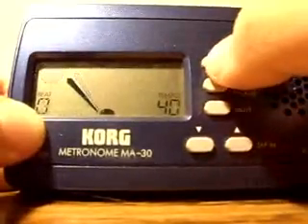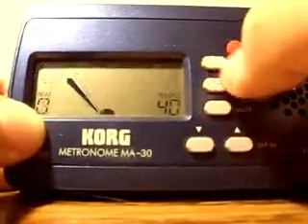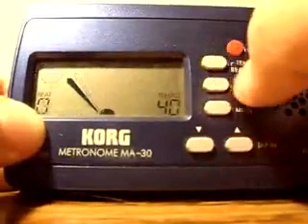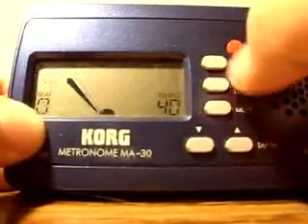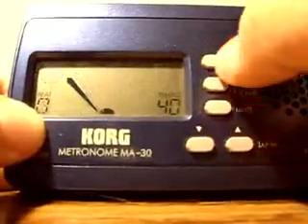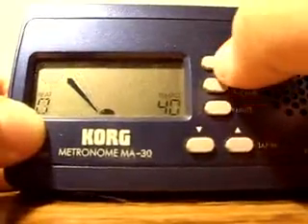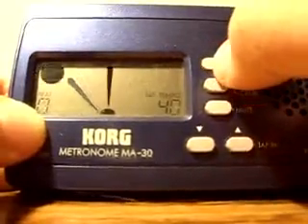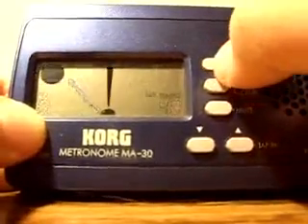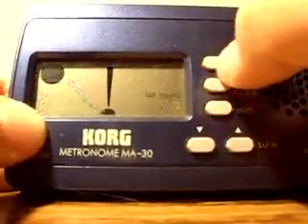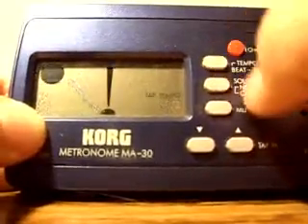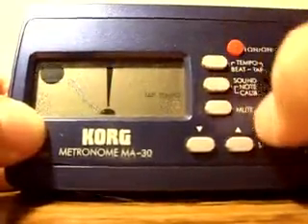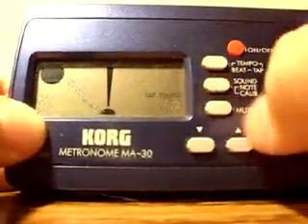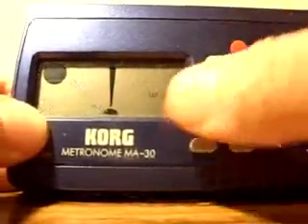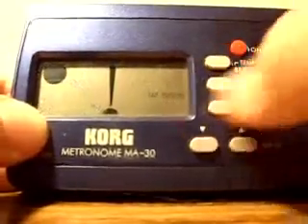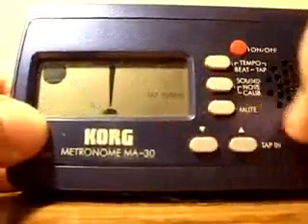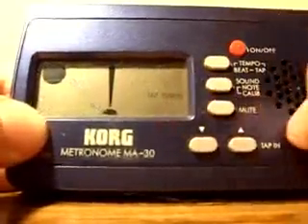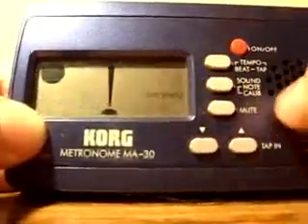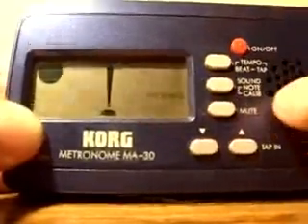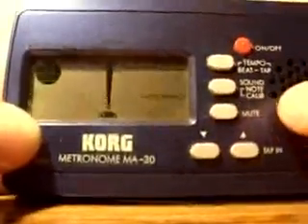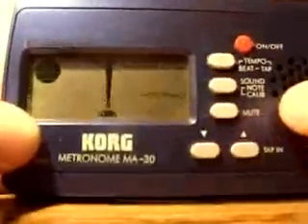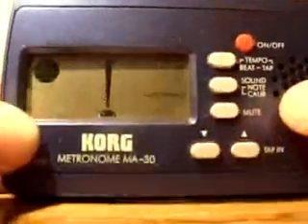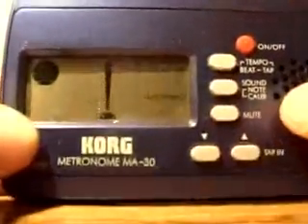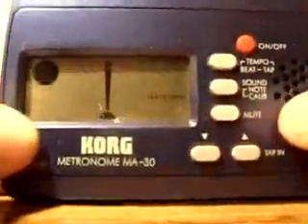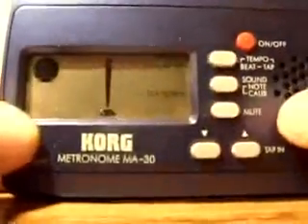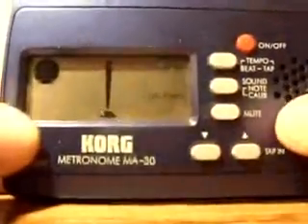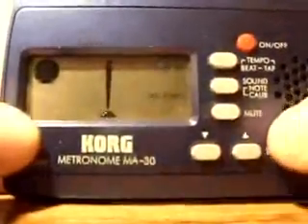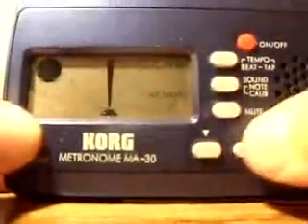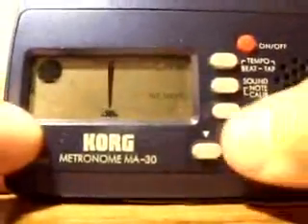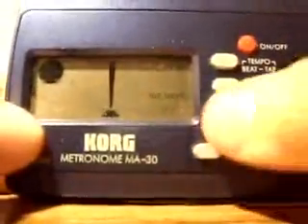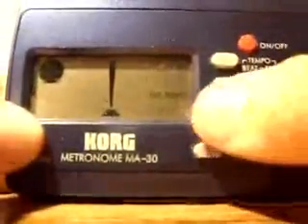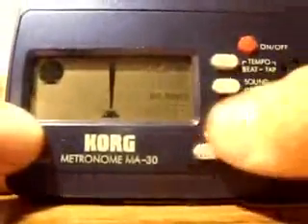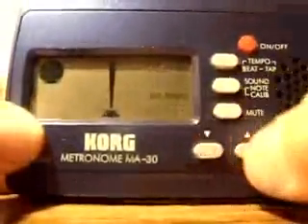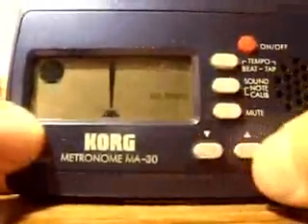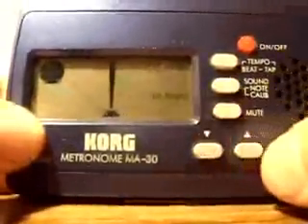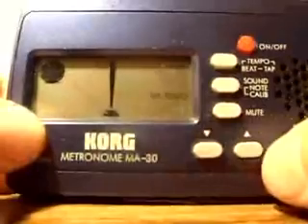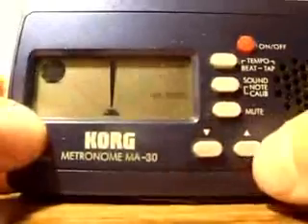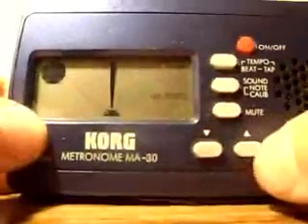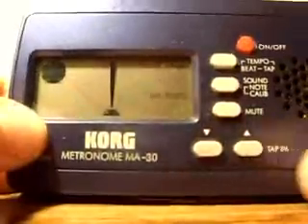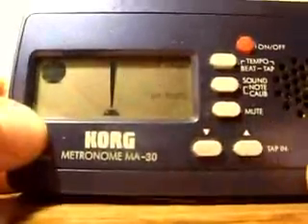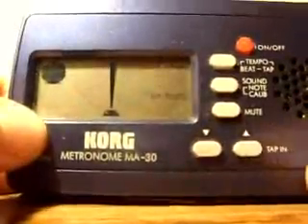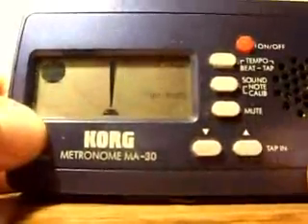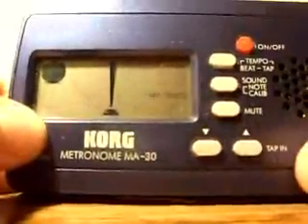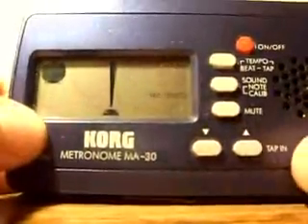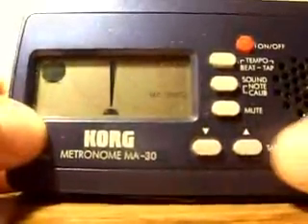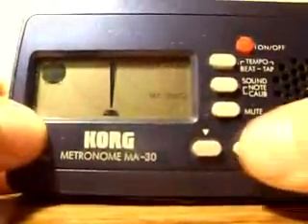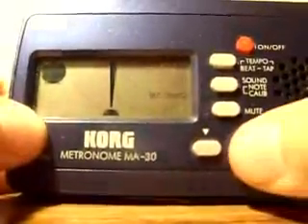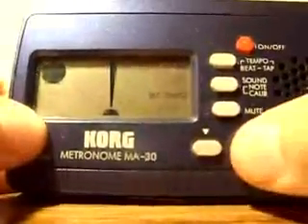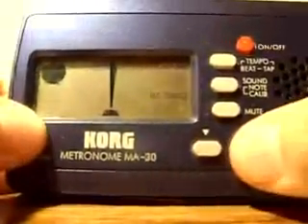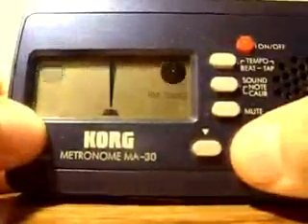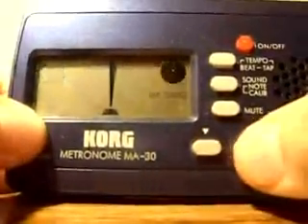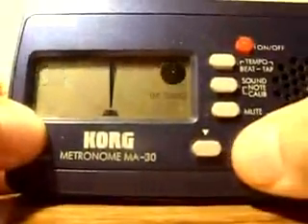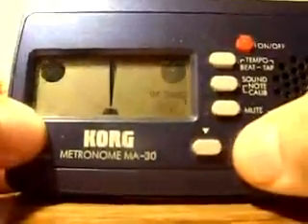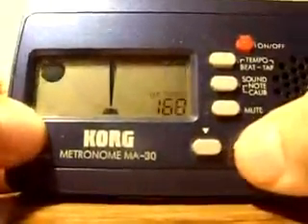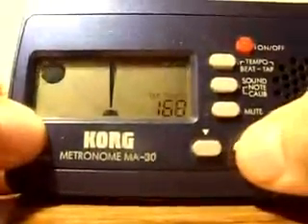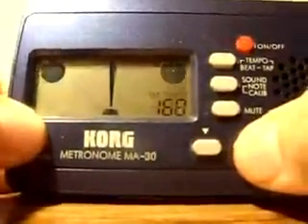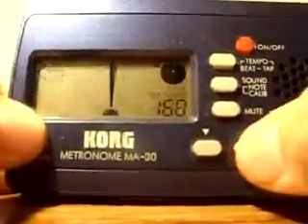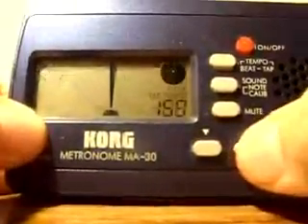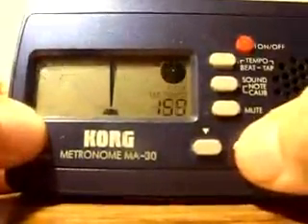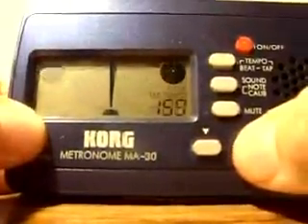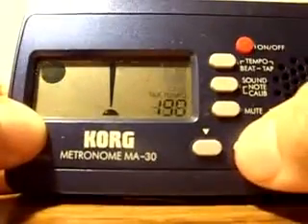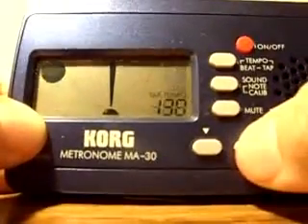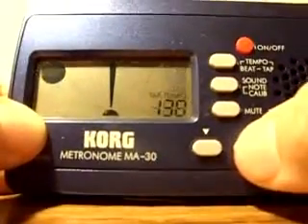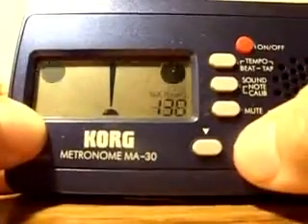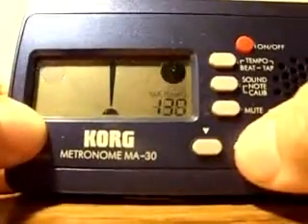Press it twice and the tap tempo screen comes up. Then use the tap-in button to set your tempo.